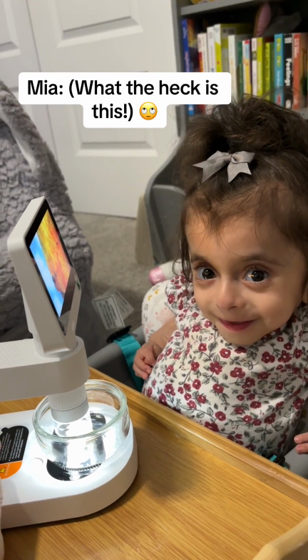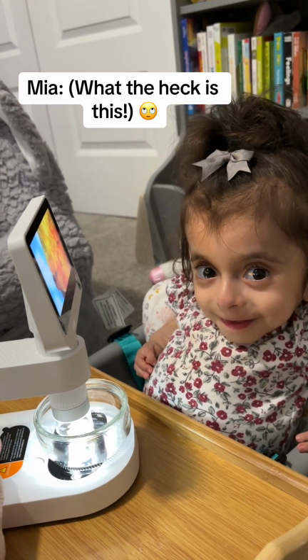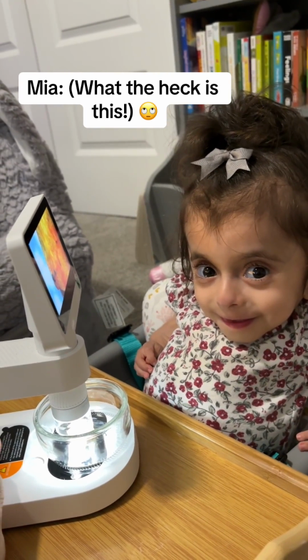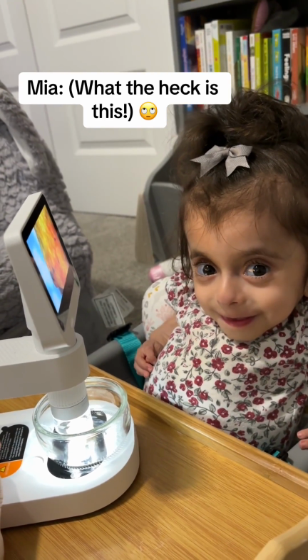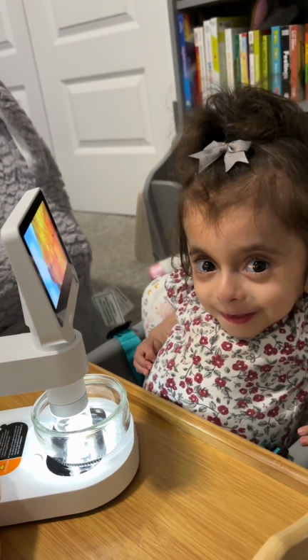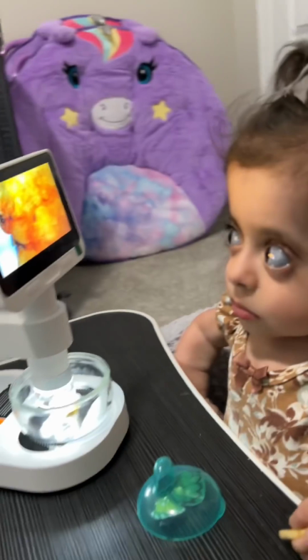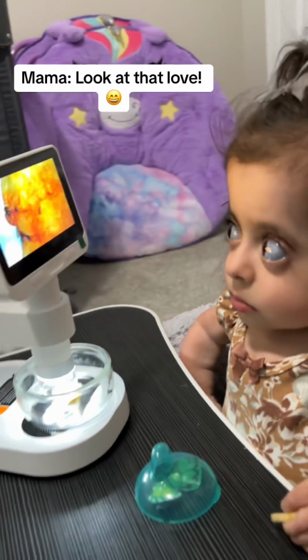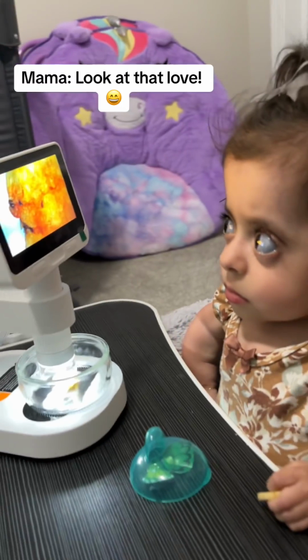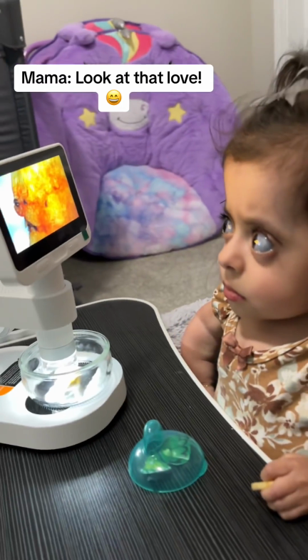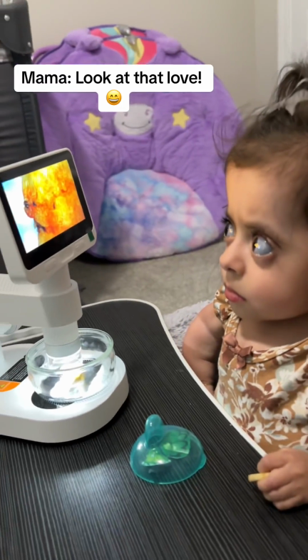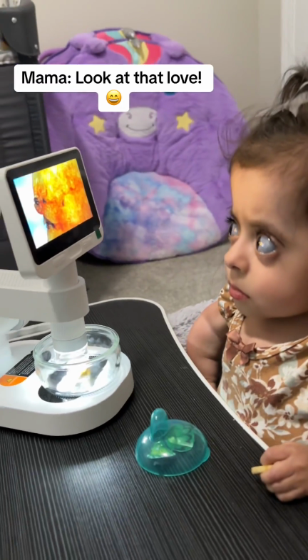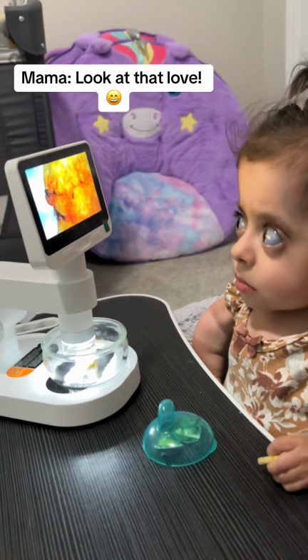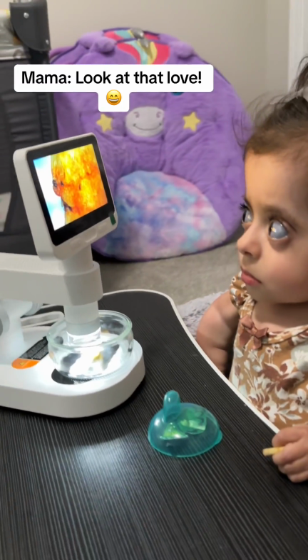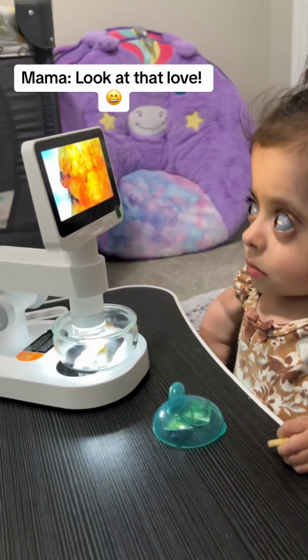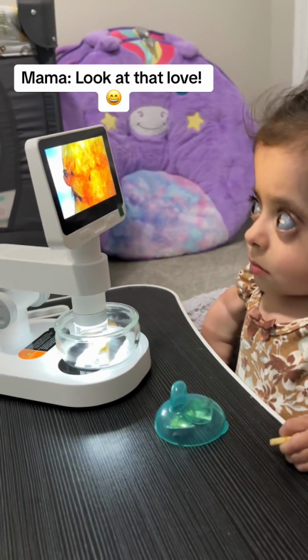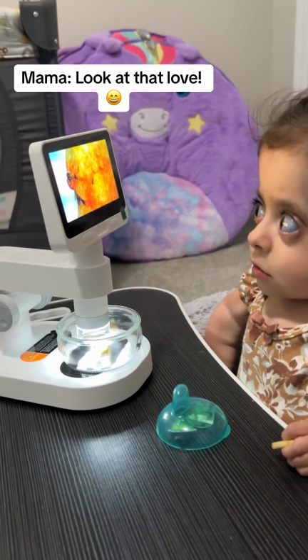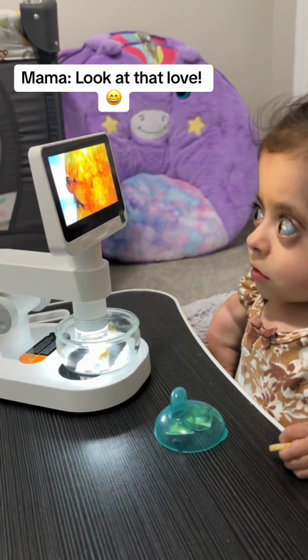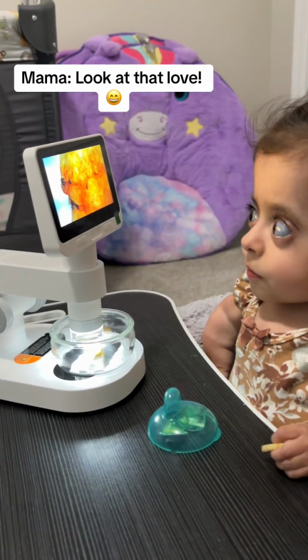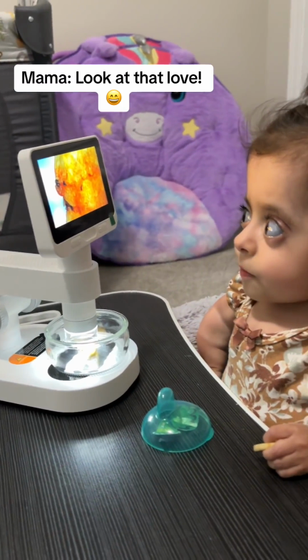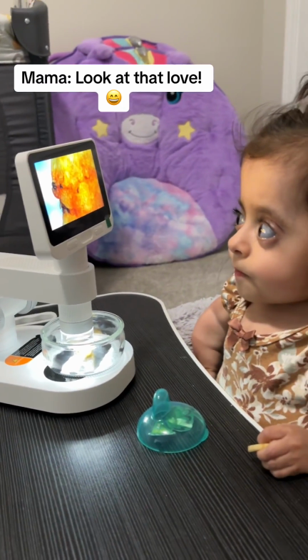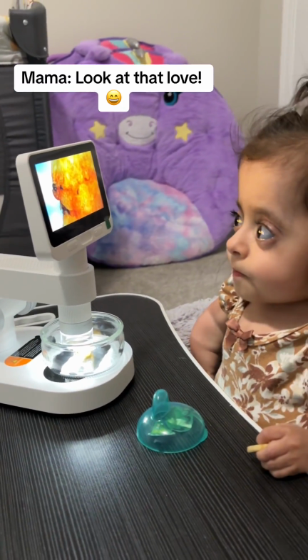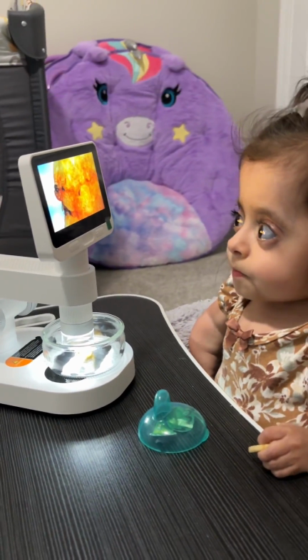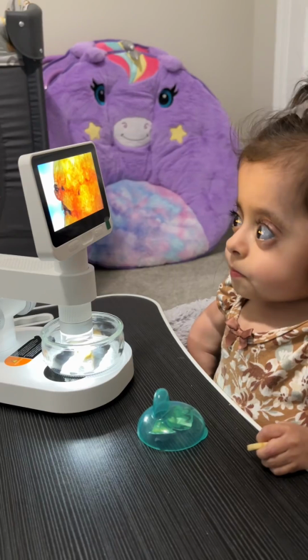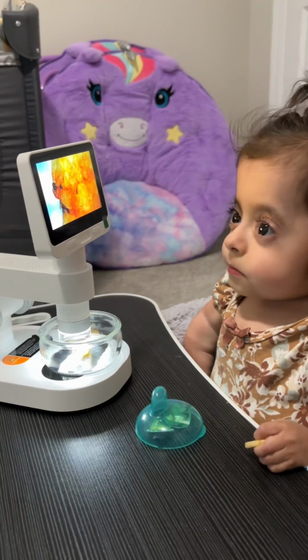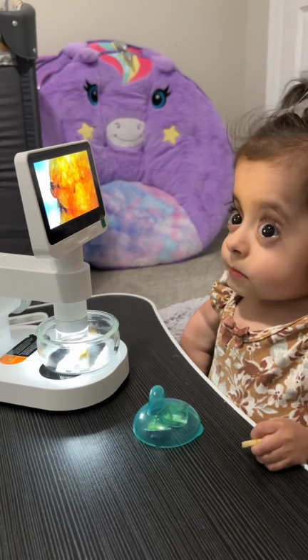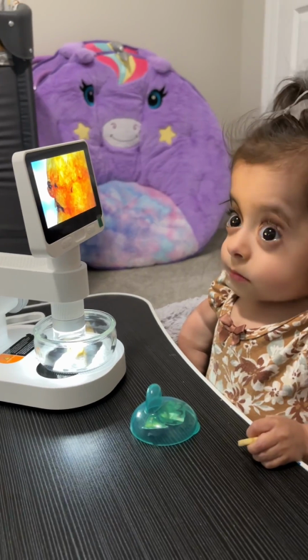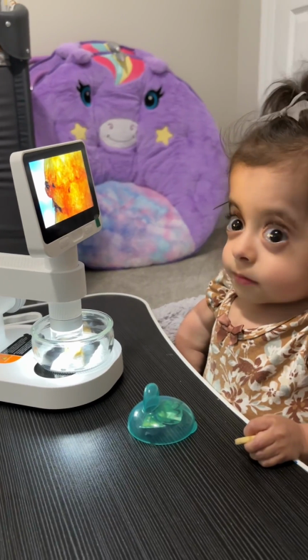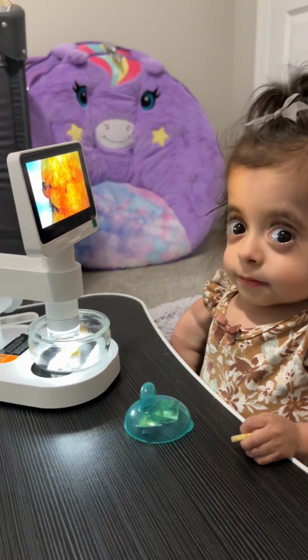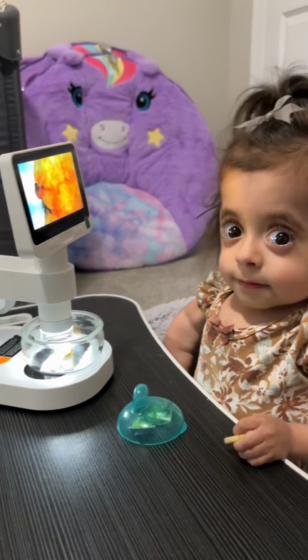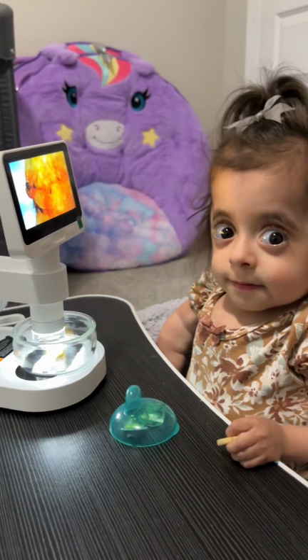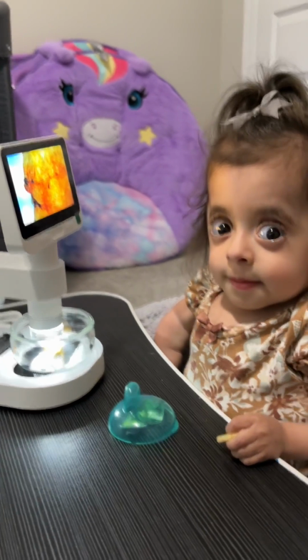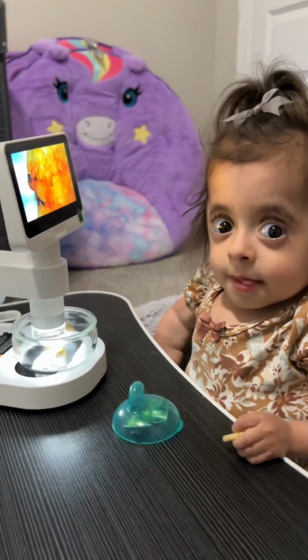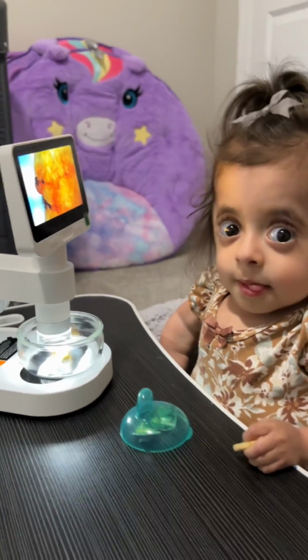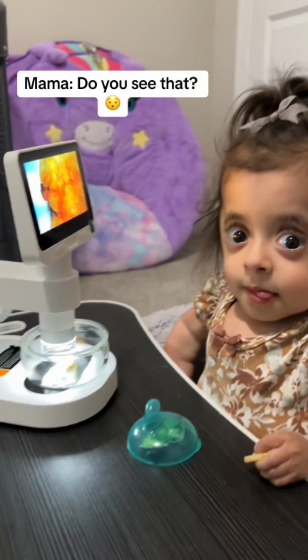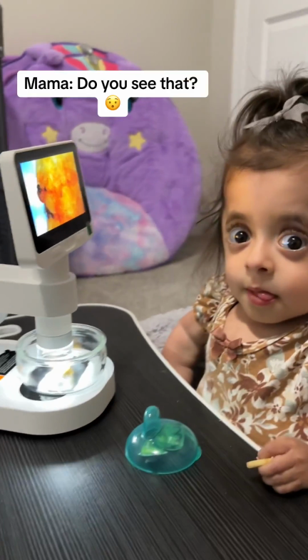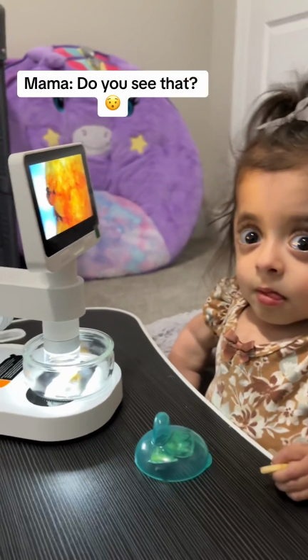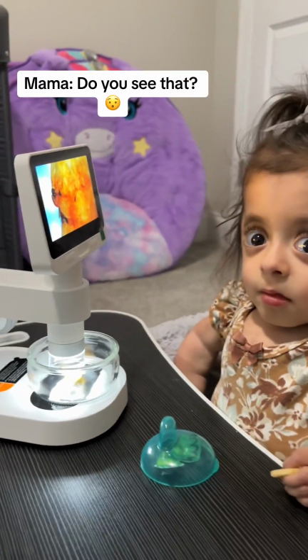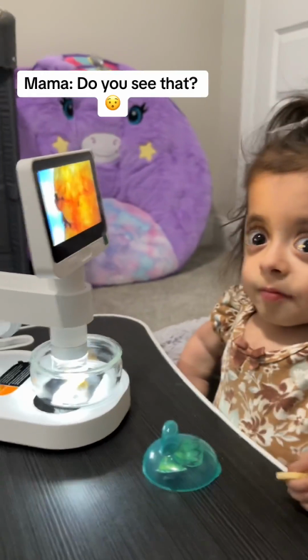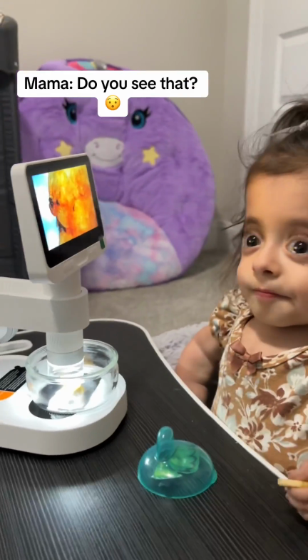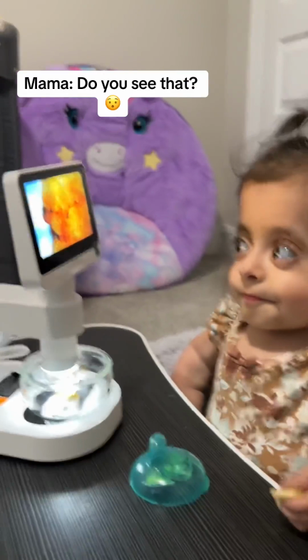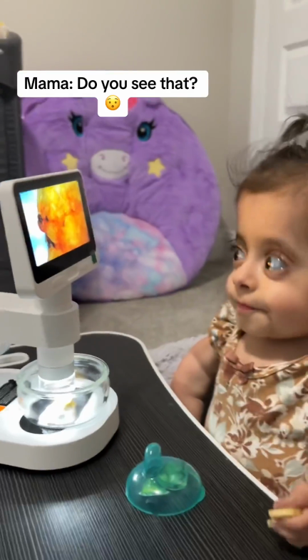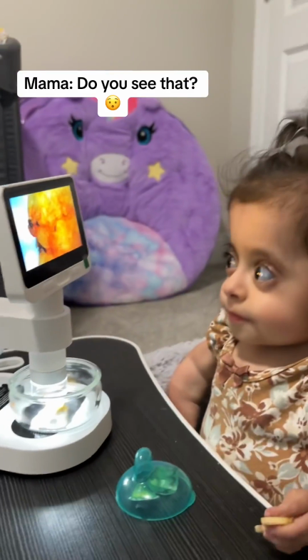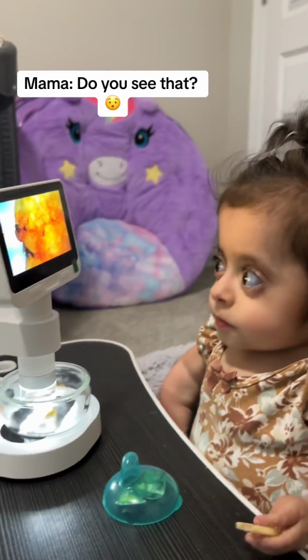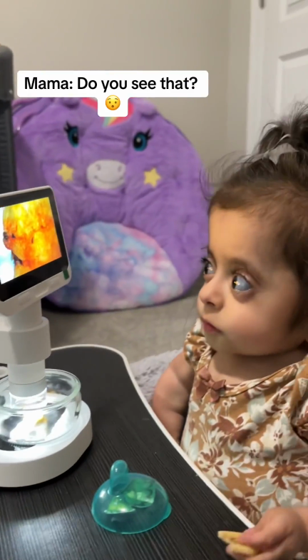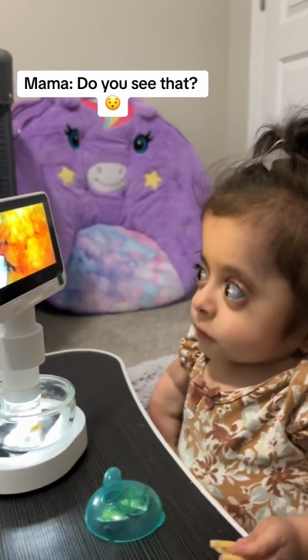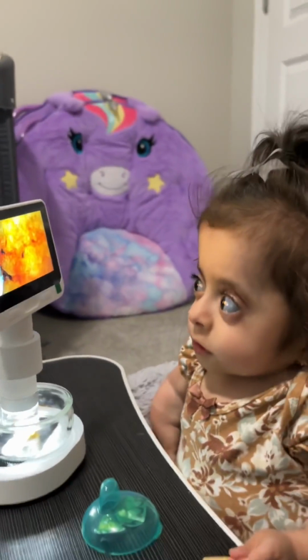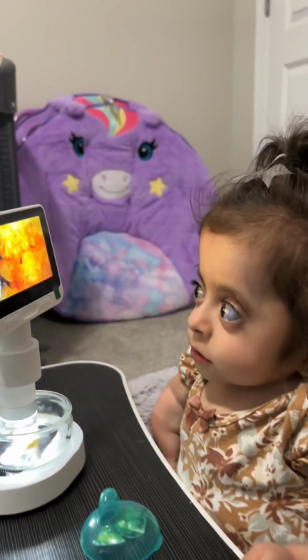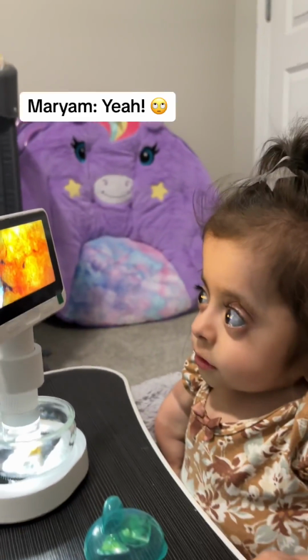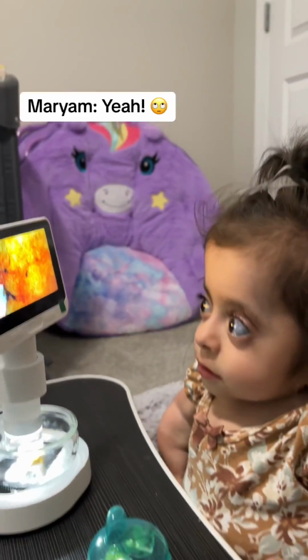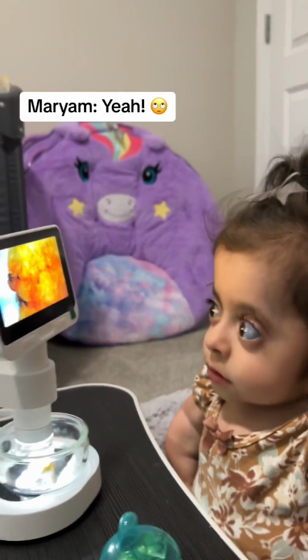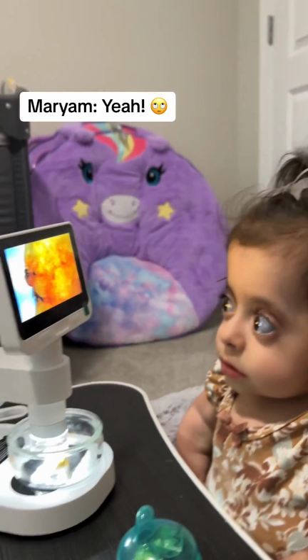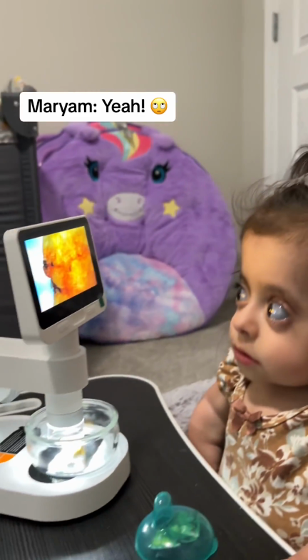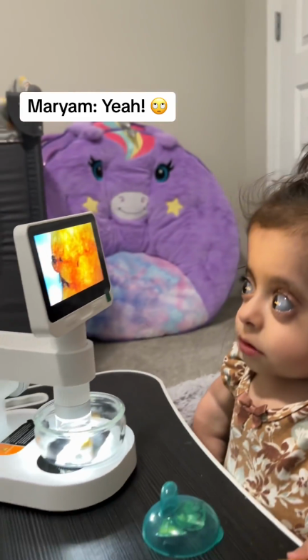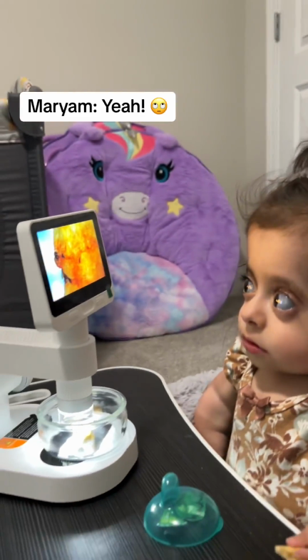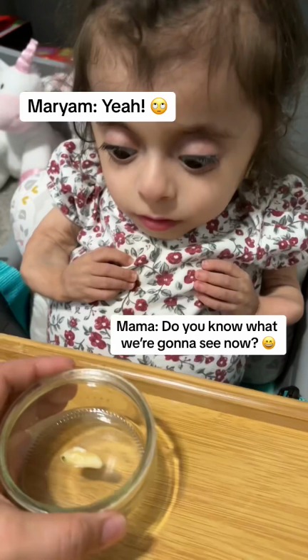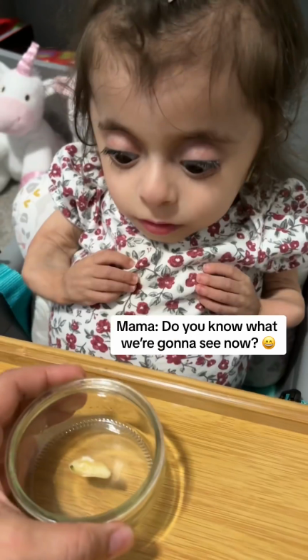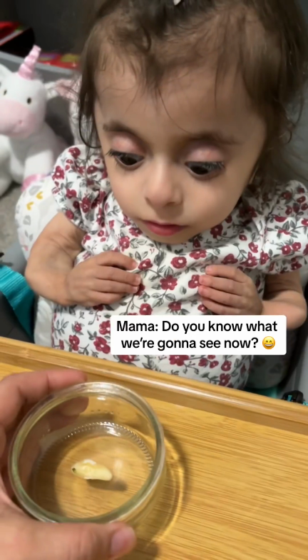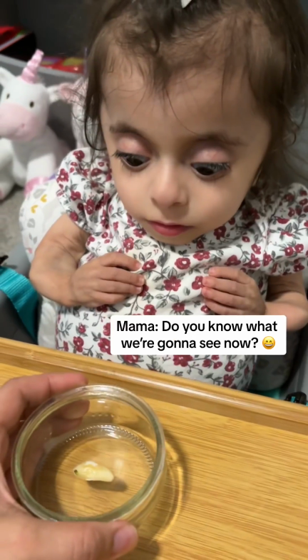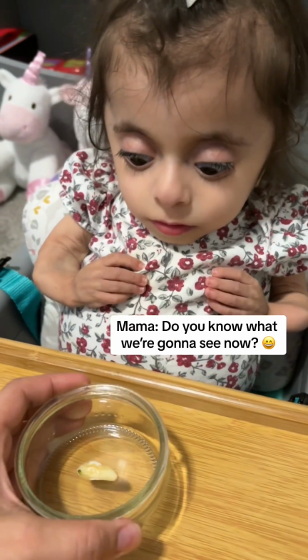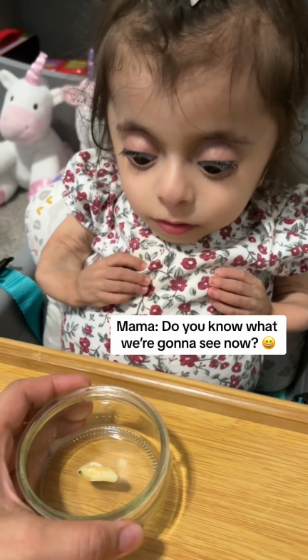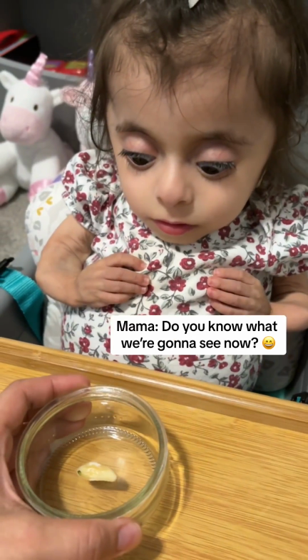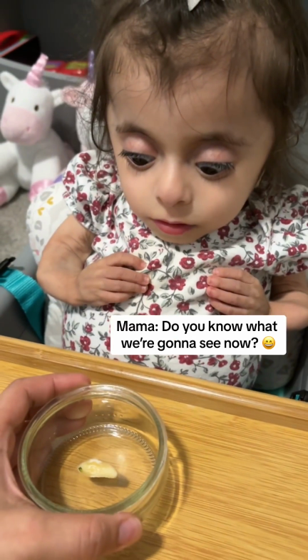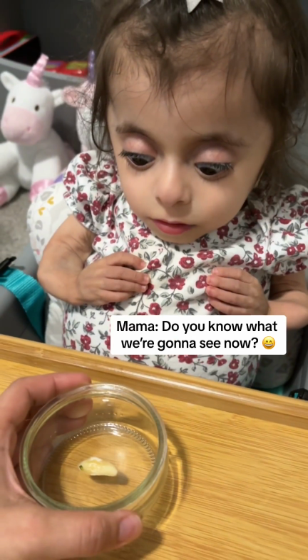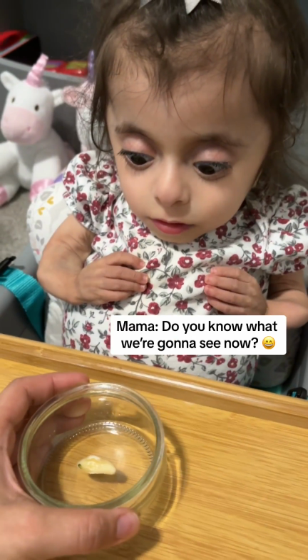Look at that, love. Do you see that? What we're going to see now?